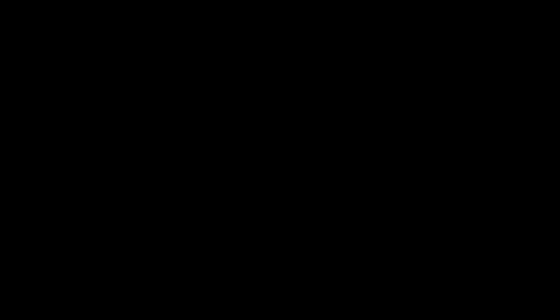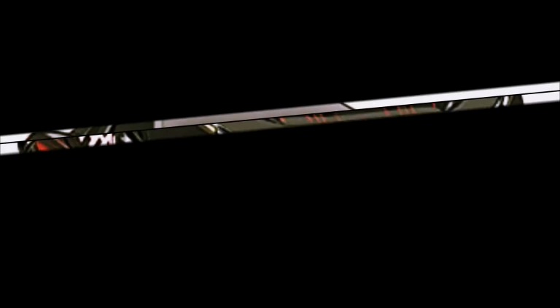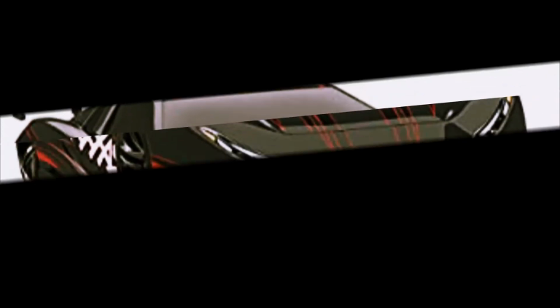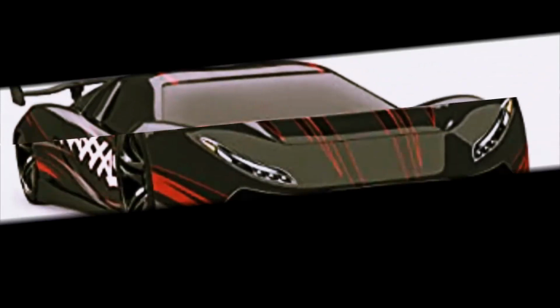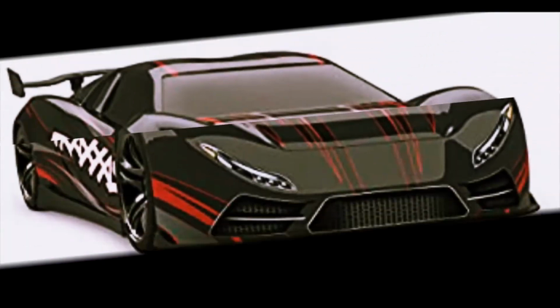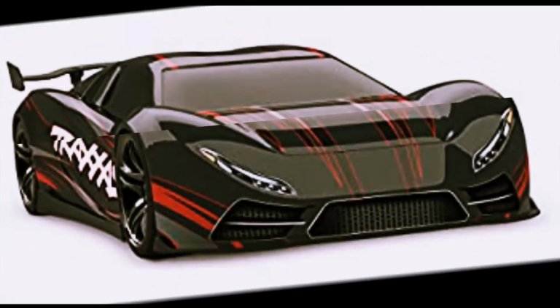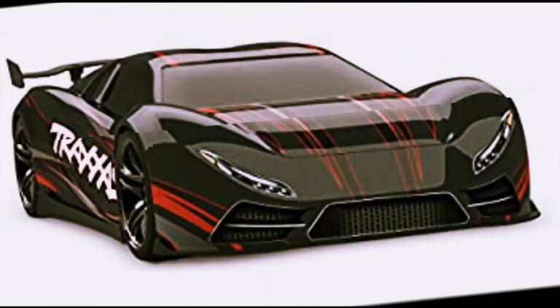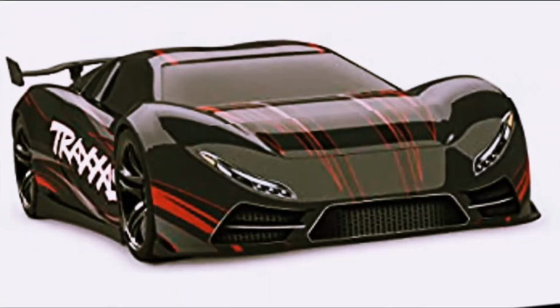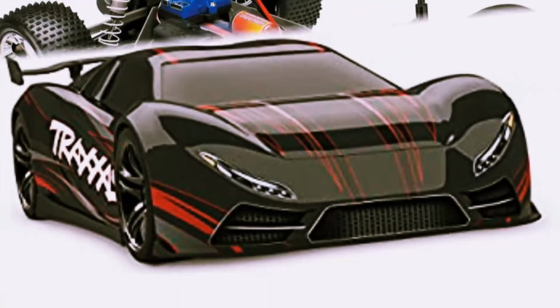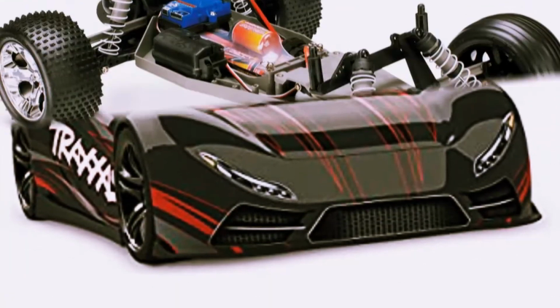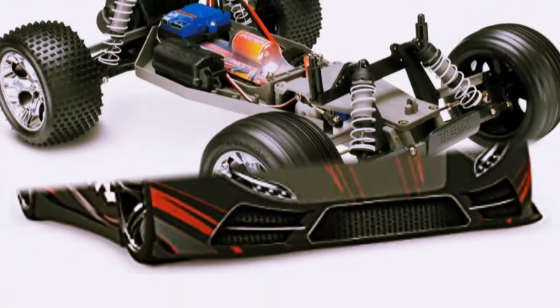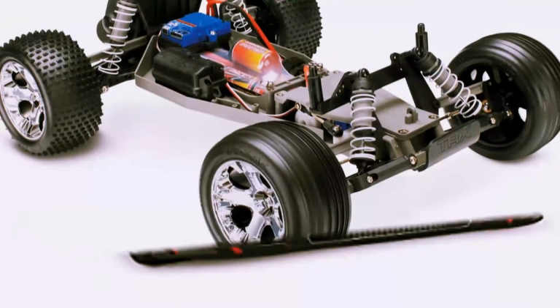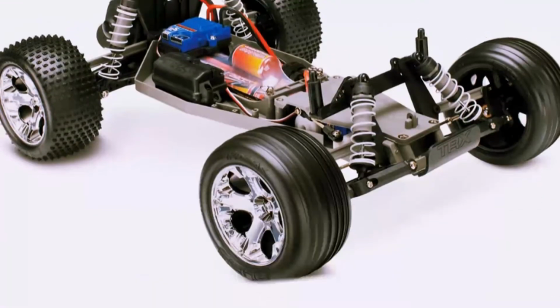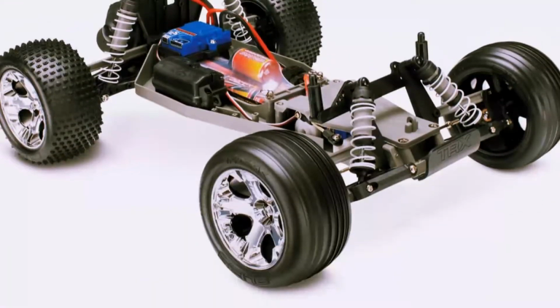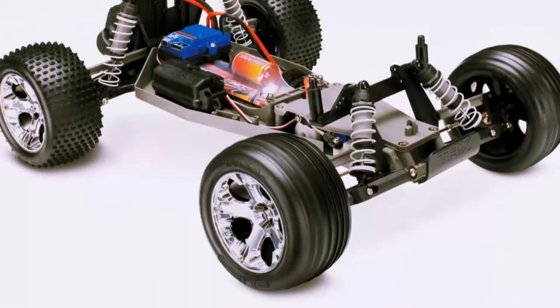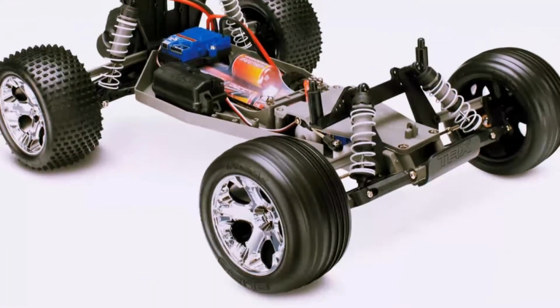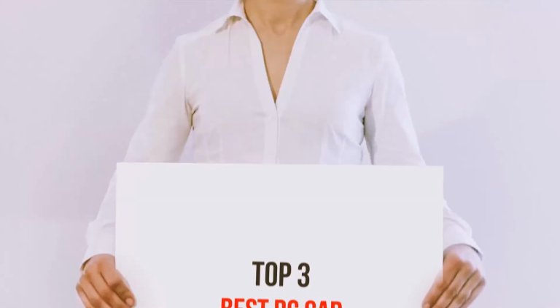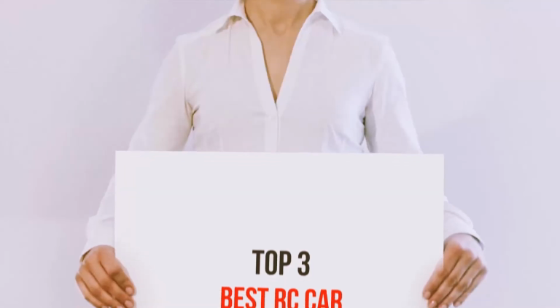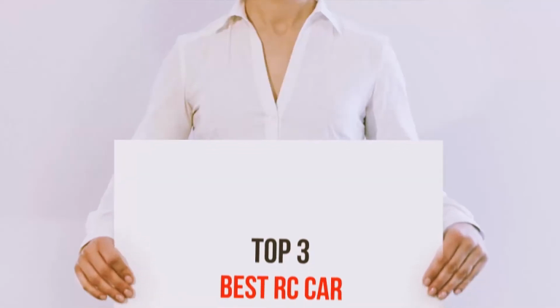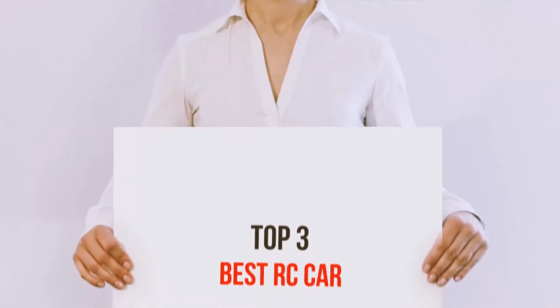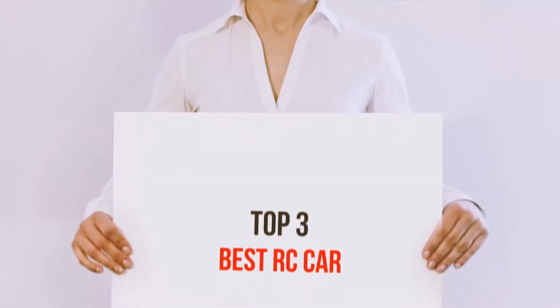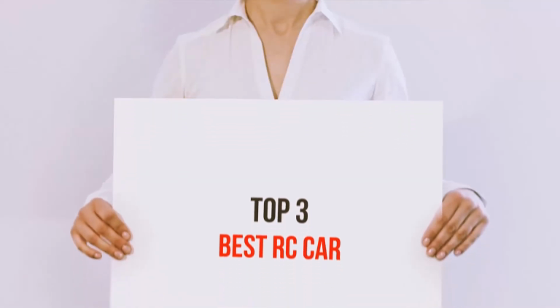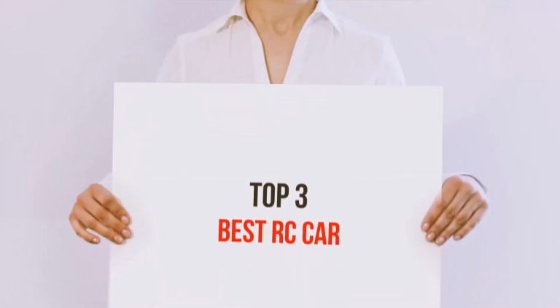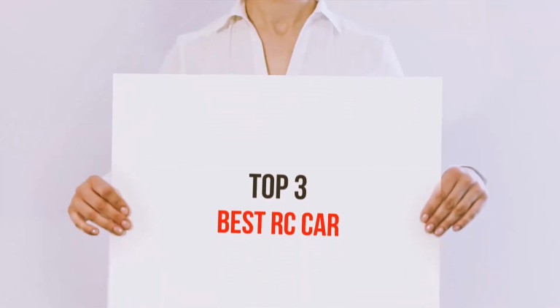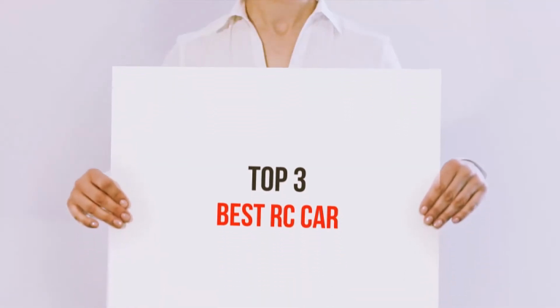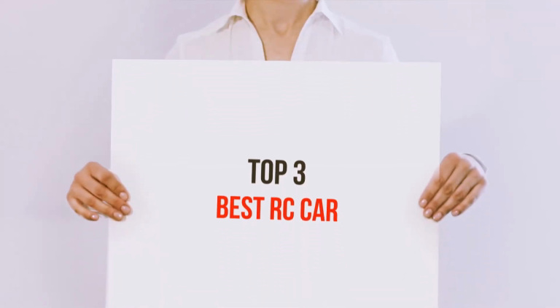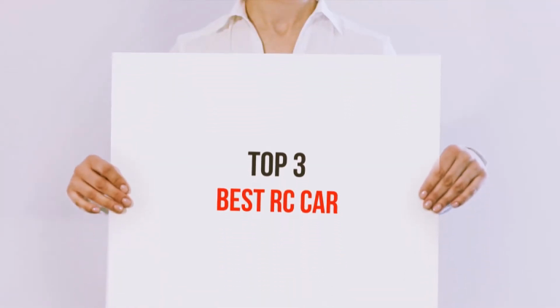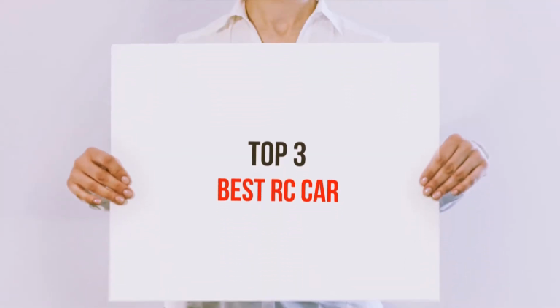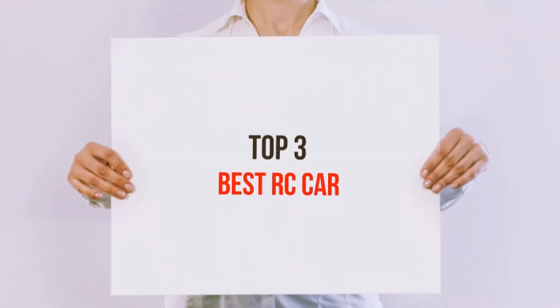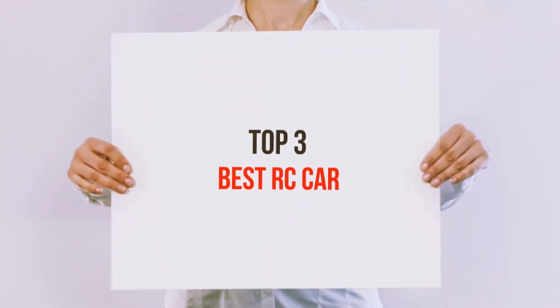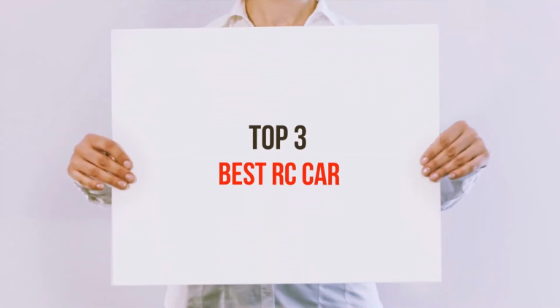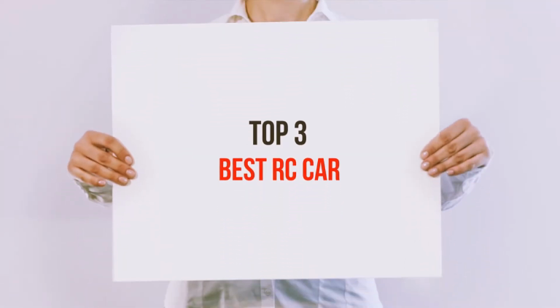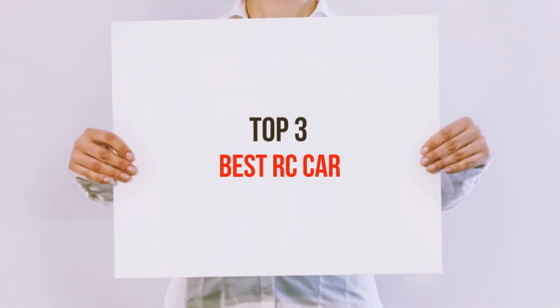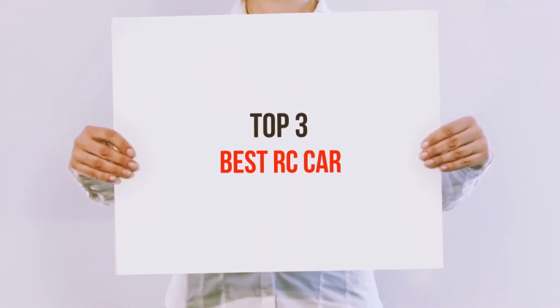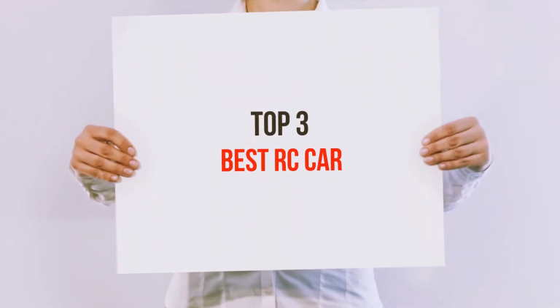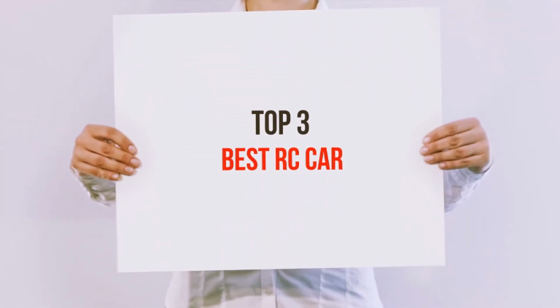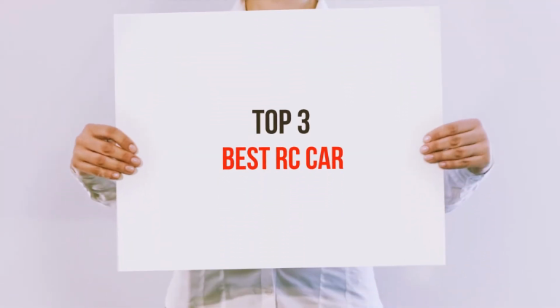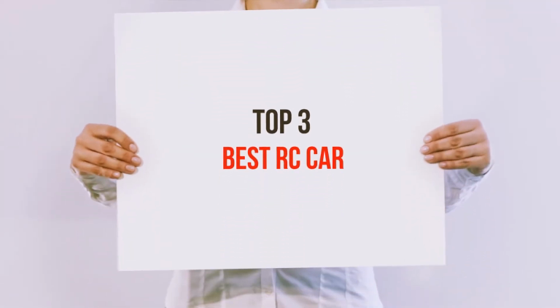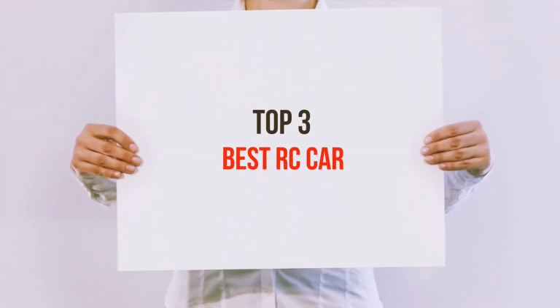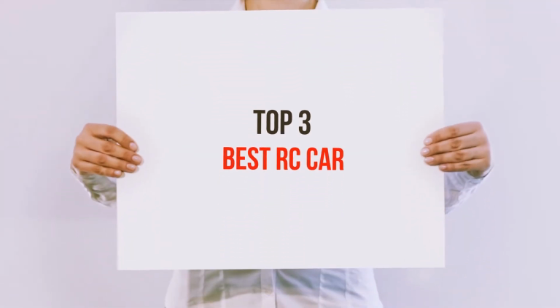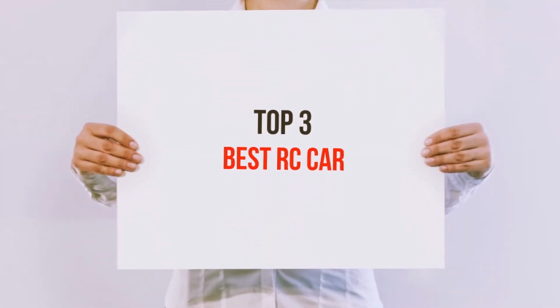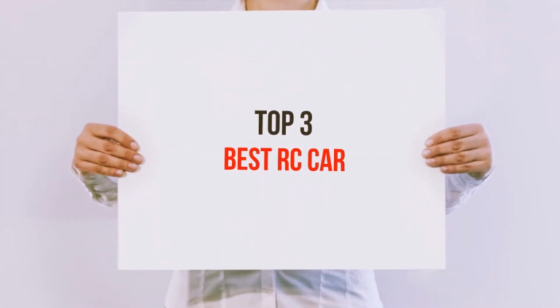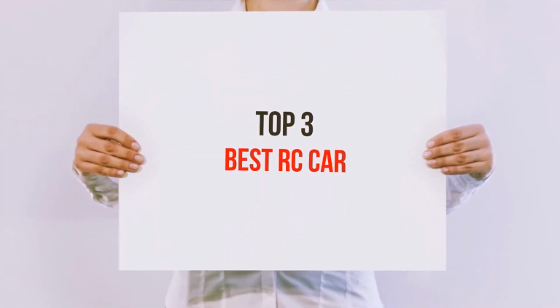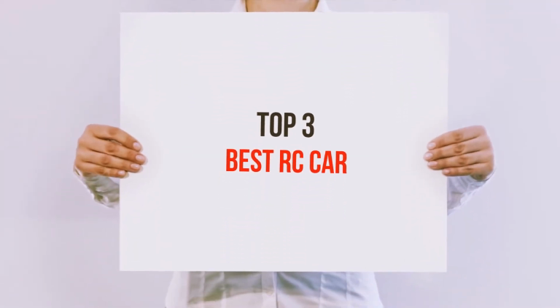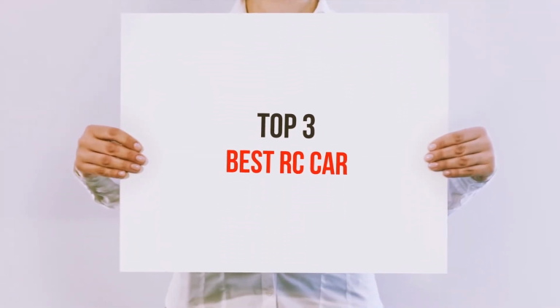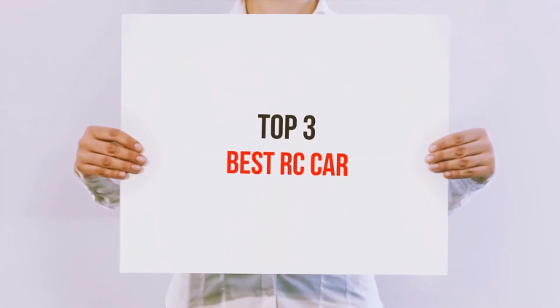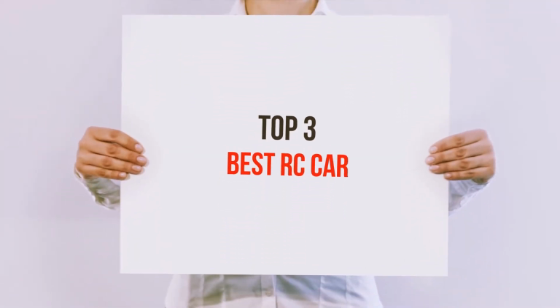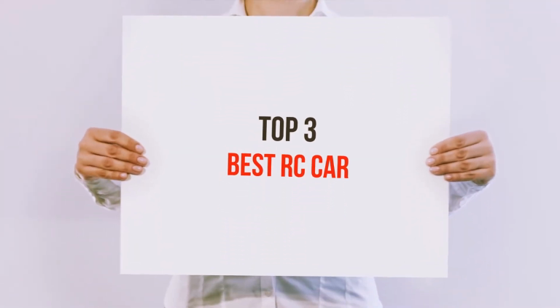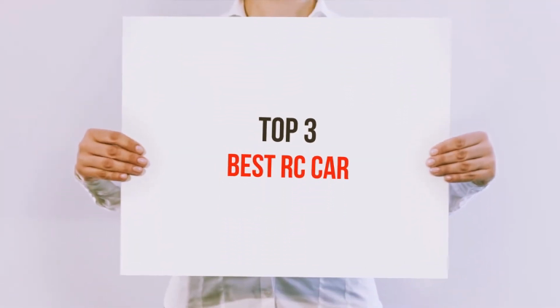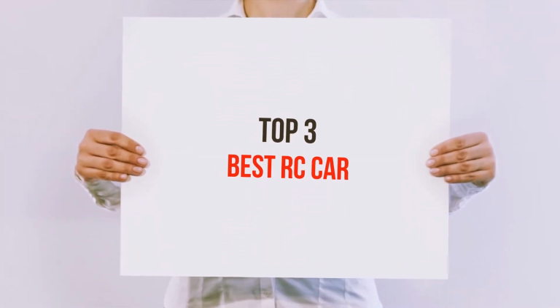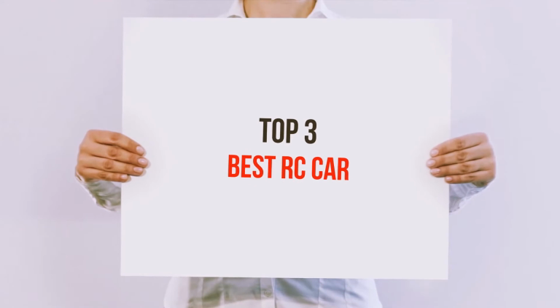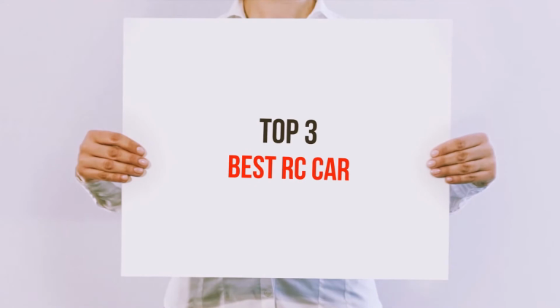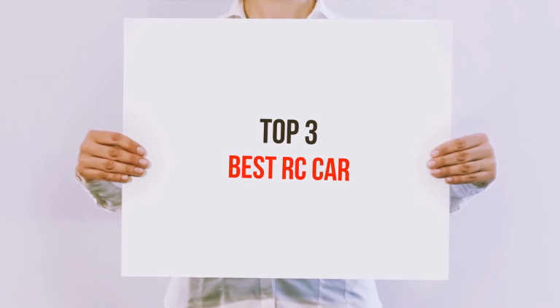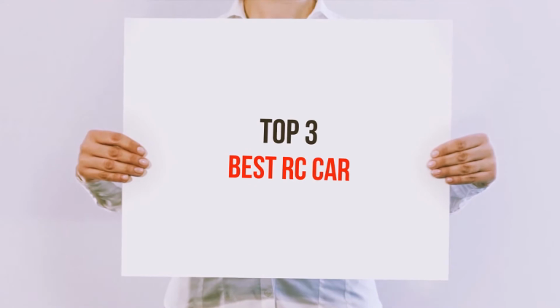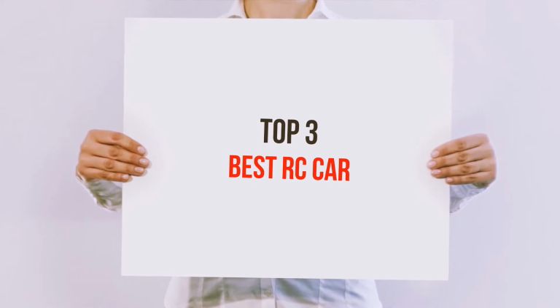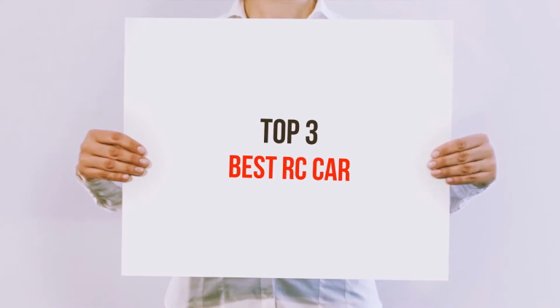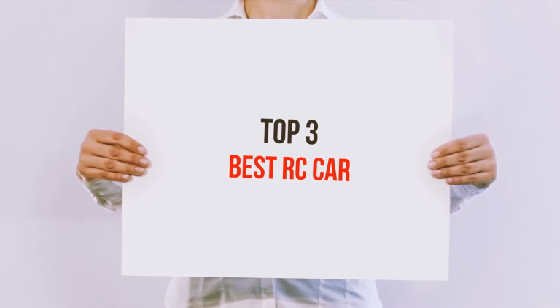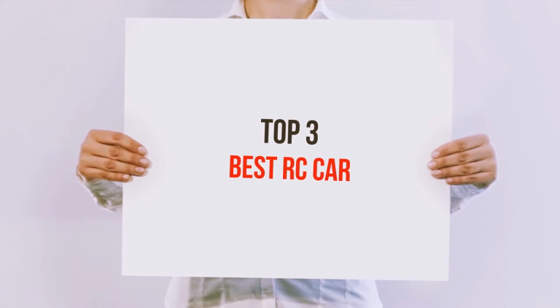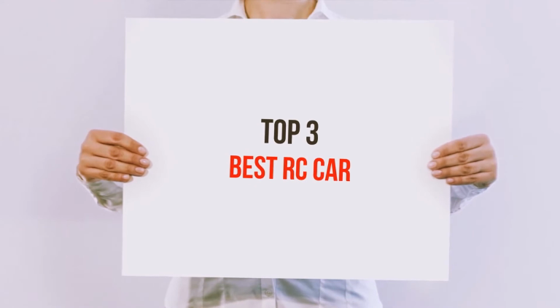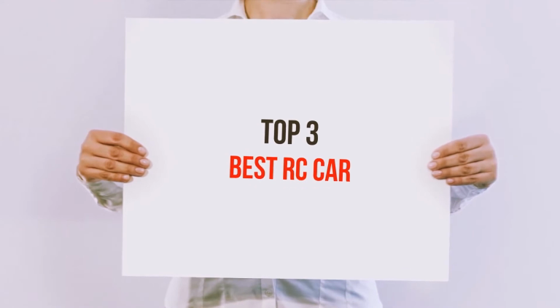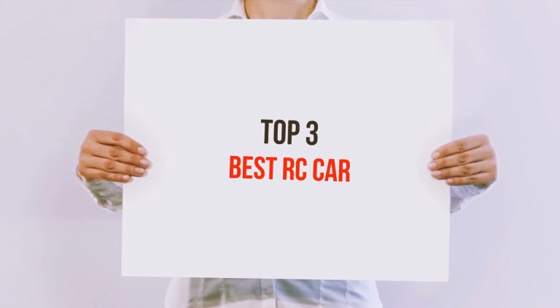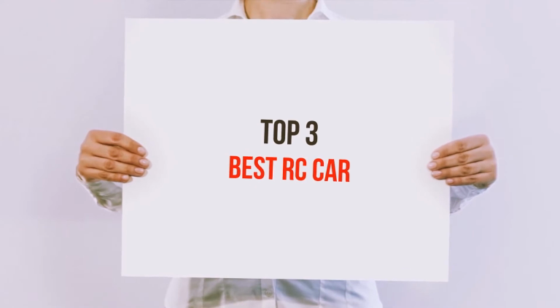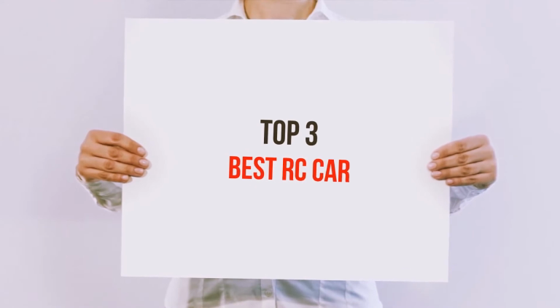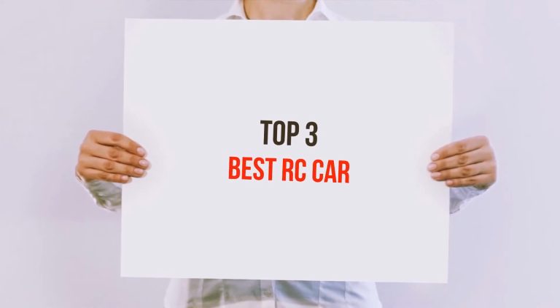Hi guys, welcome back to my channel. In today's video, we're gonna check out the top 3 best RC cars.